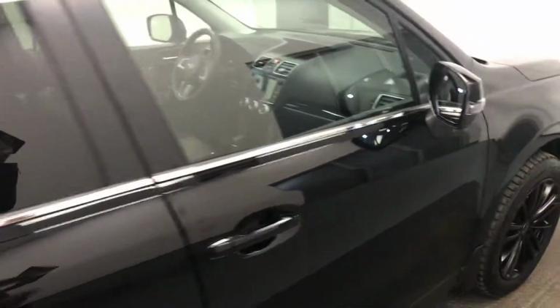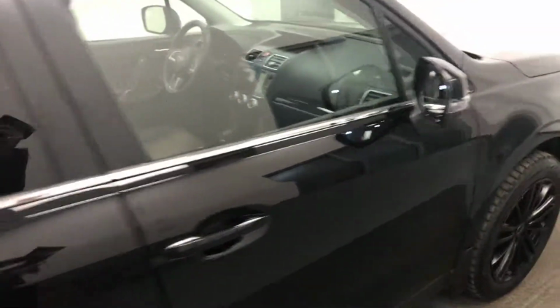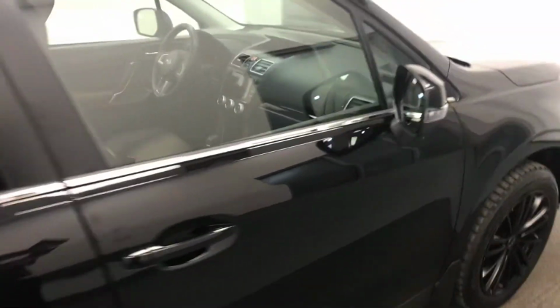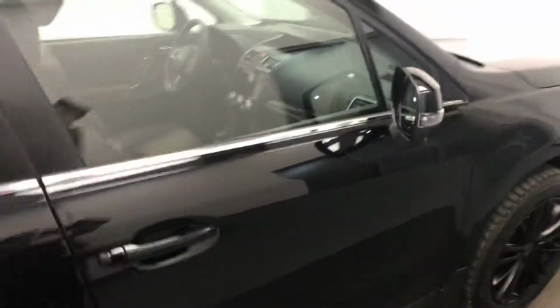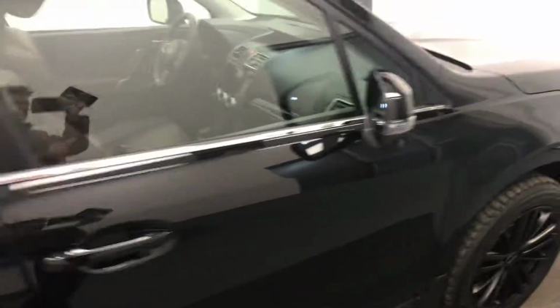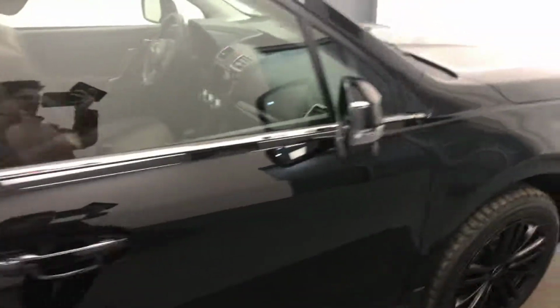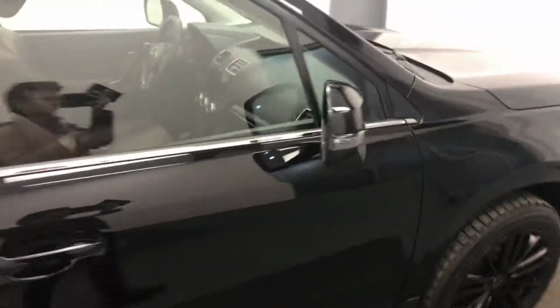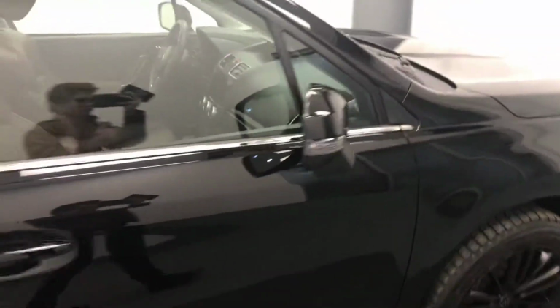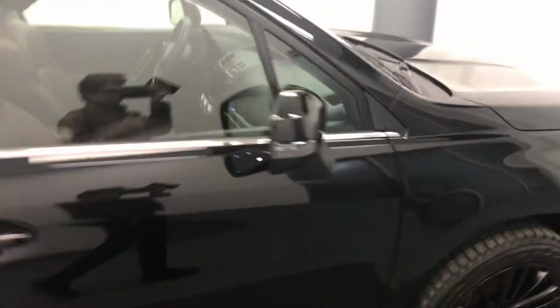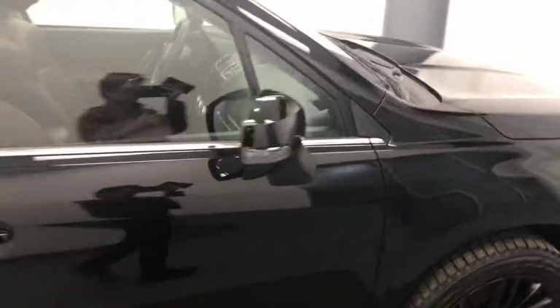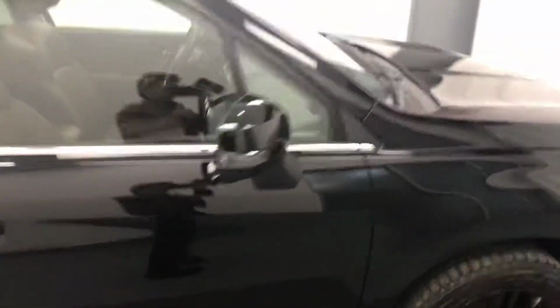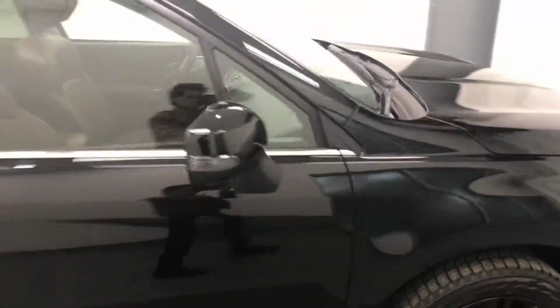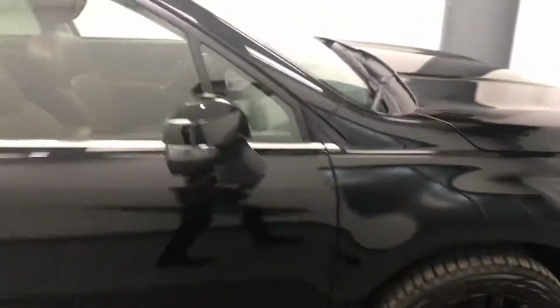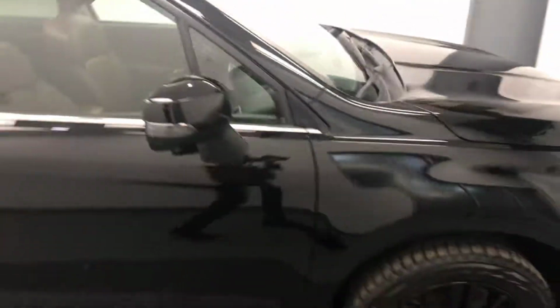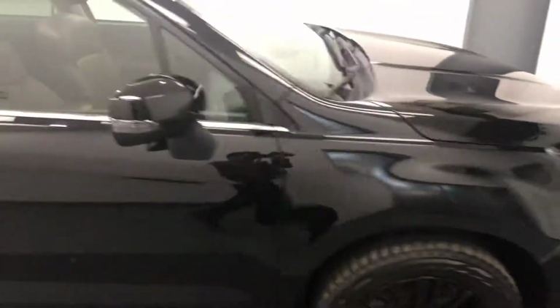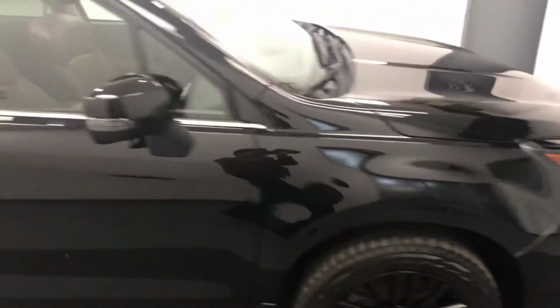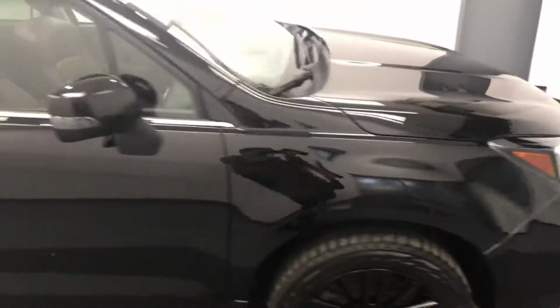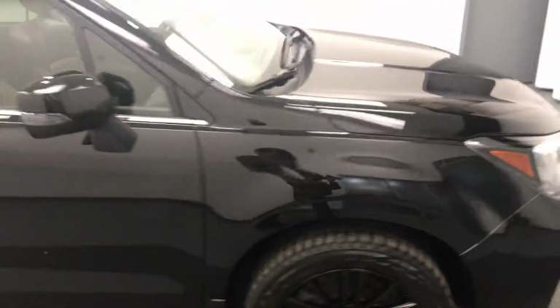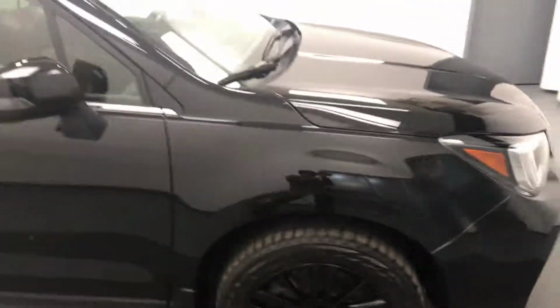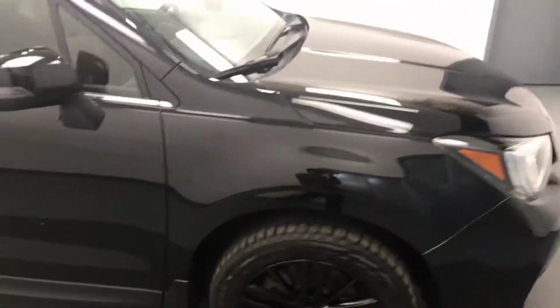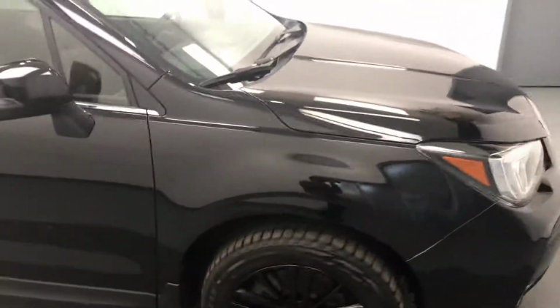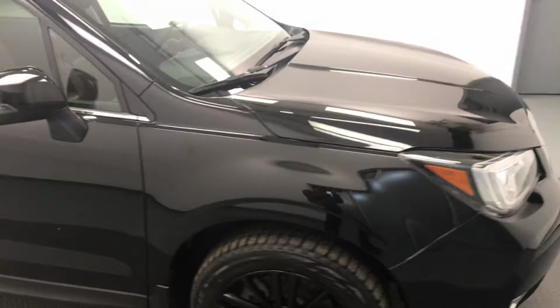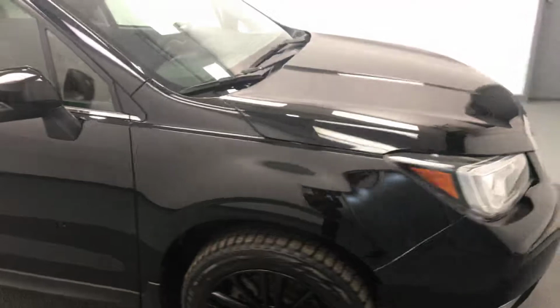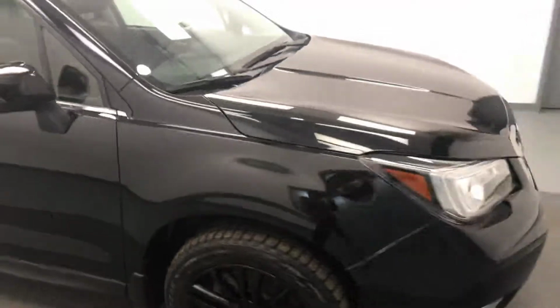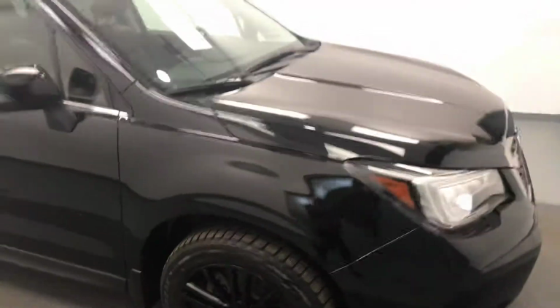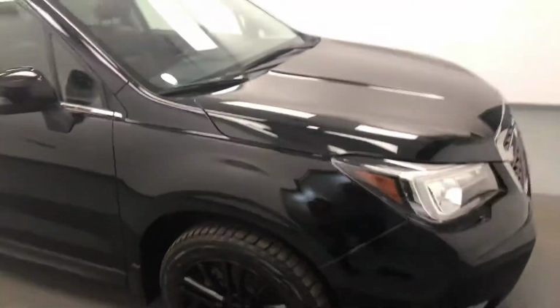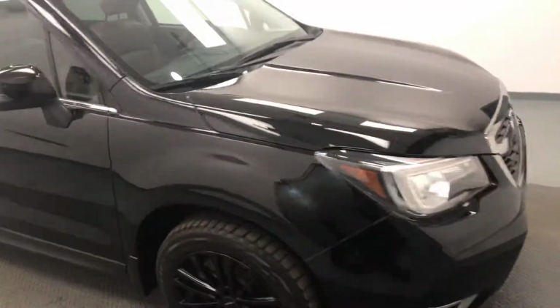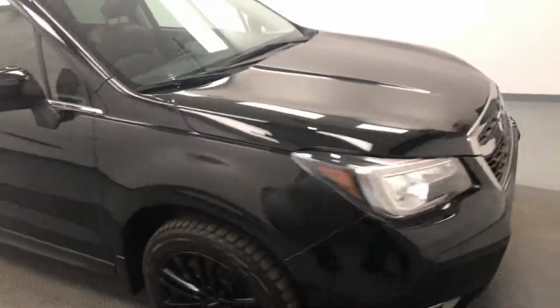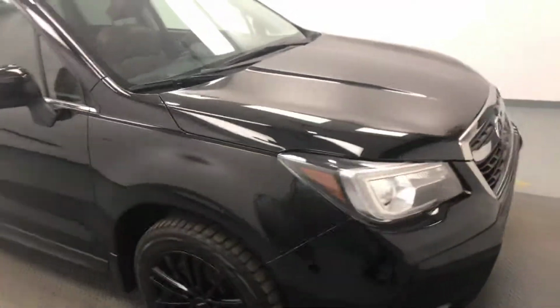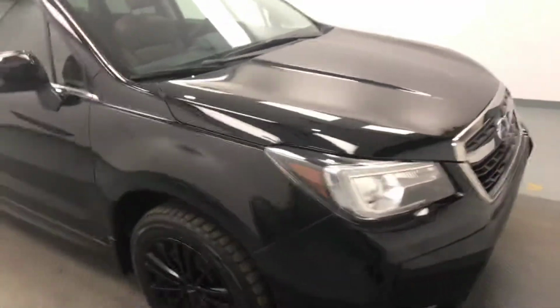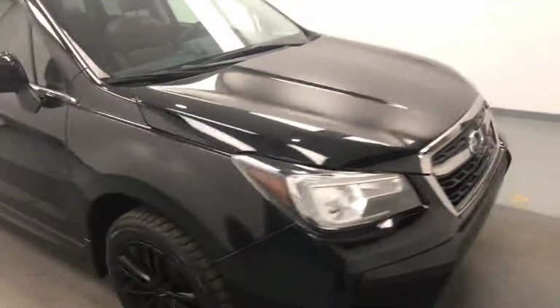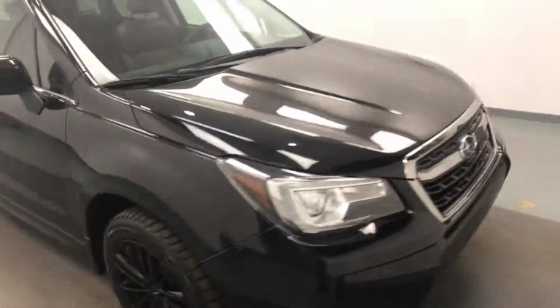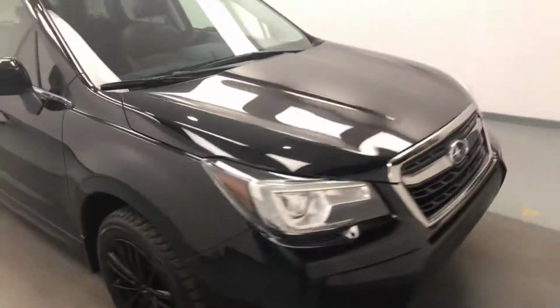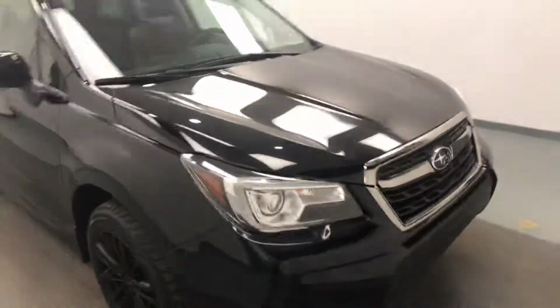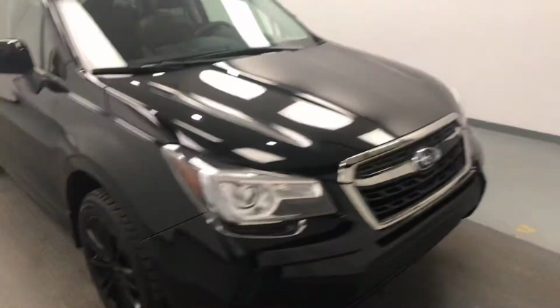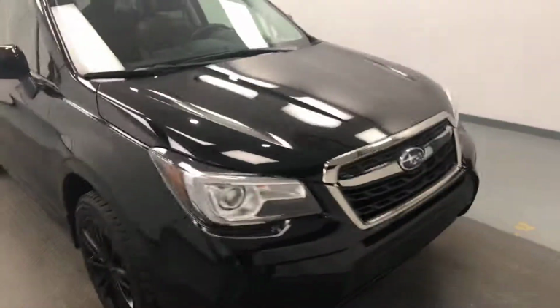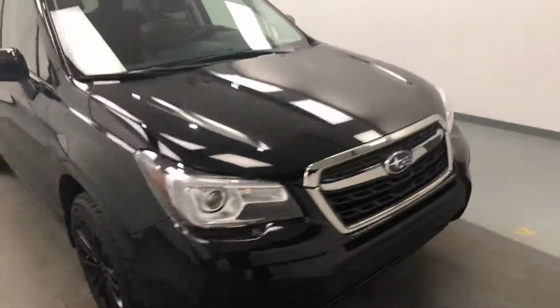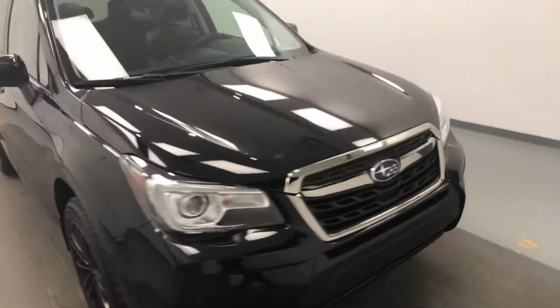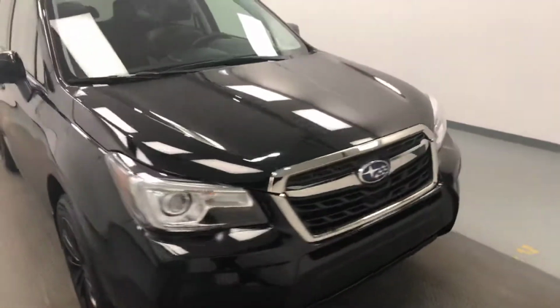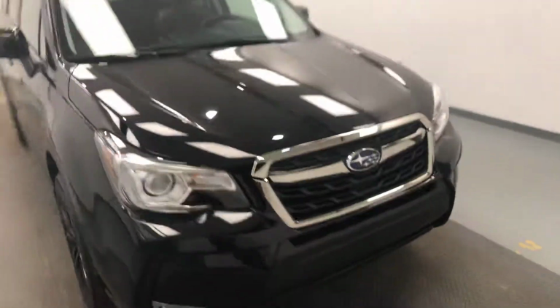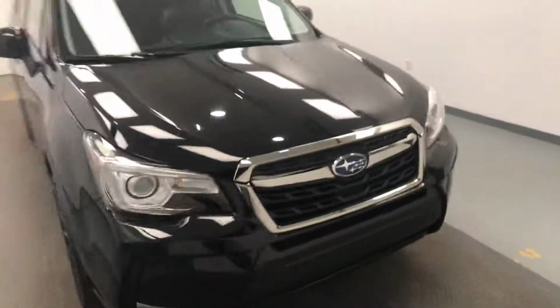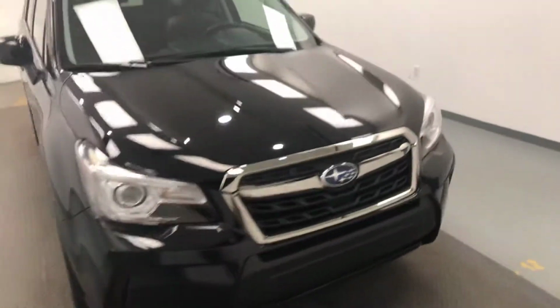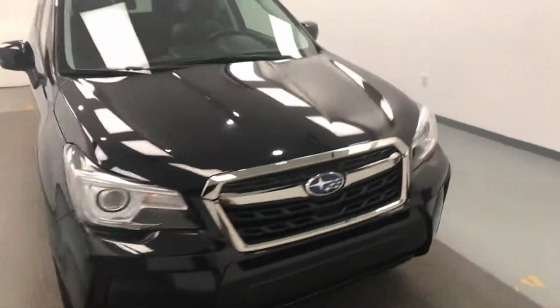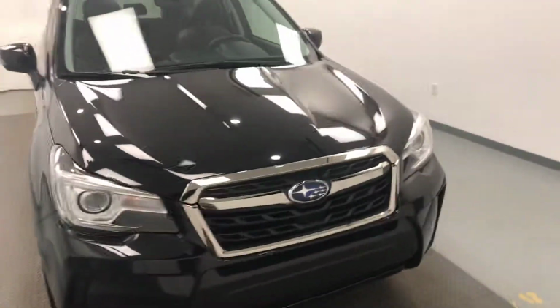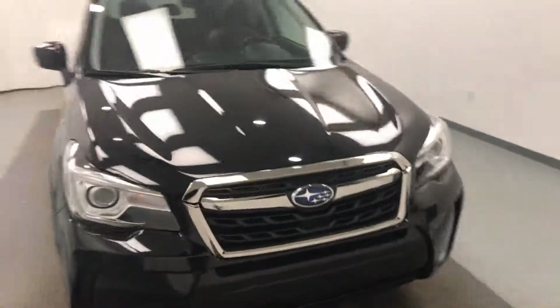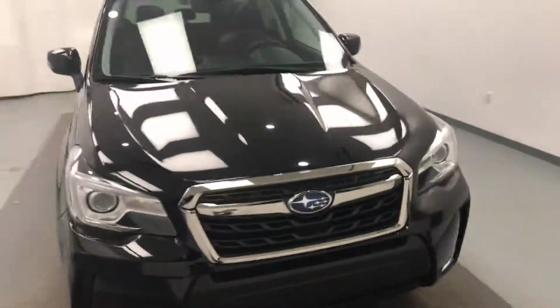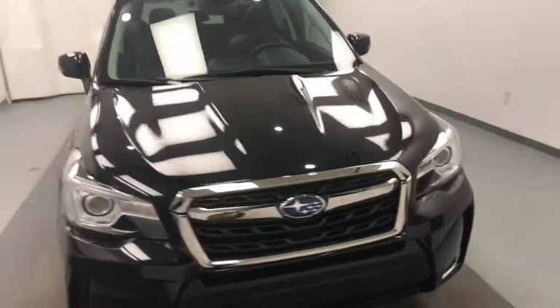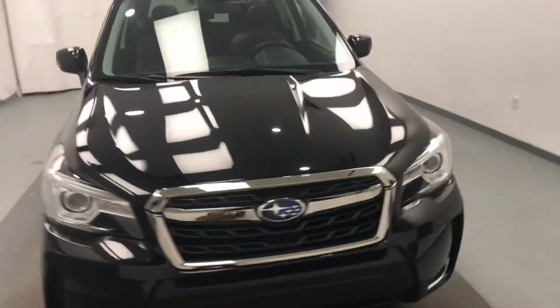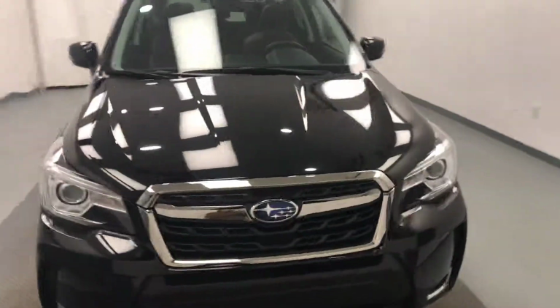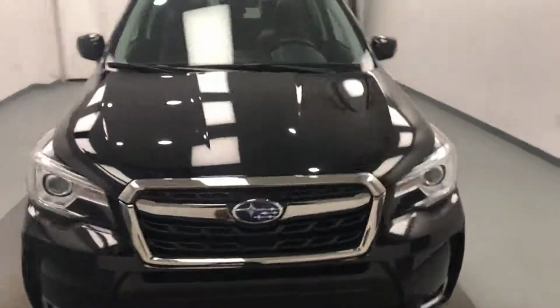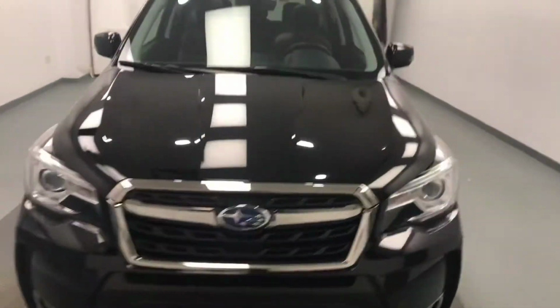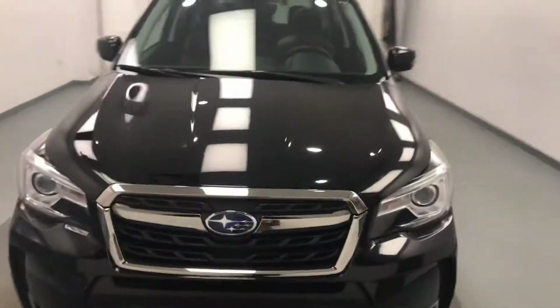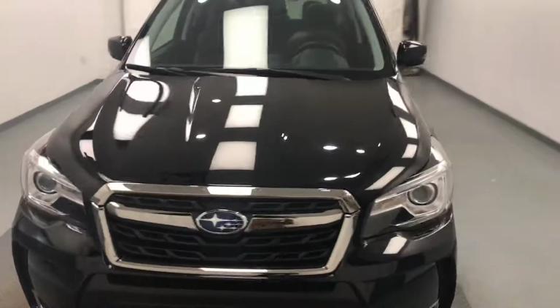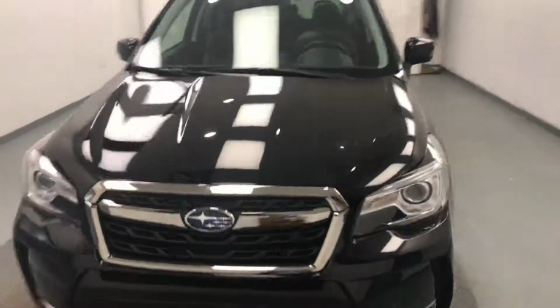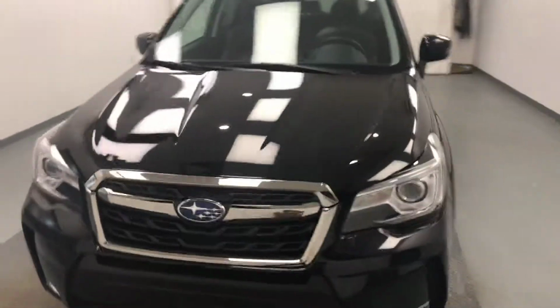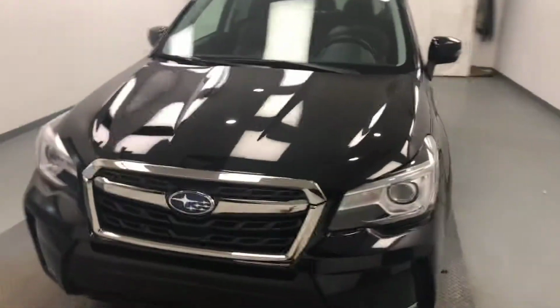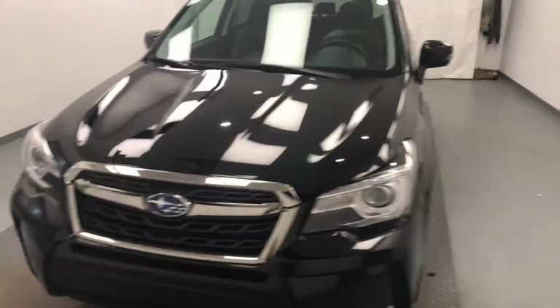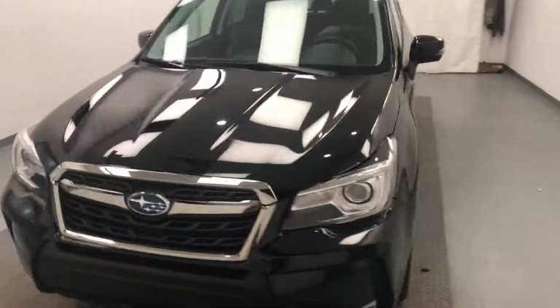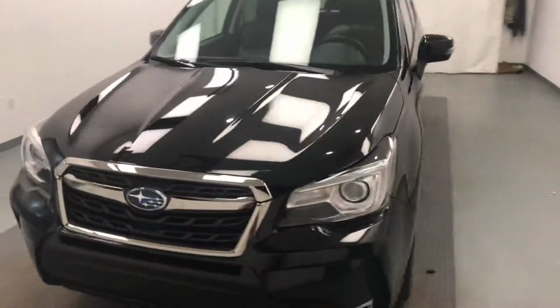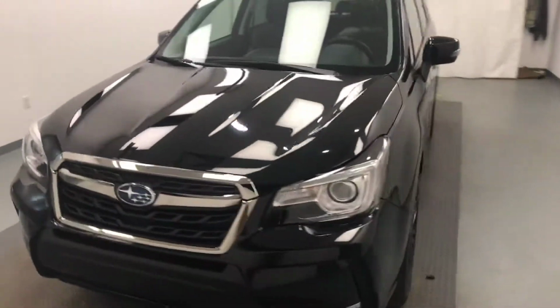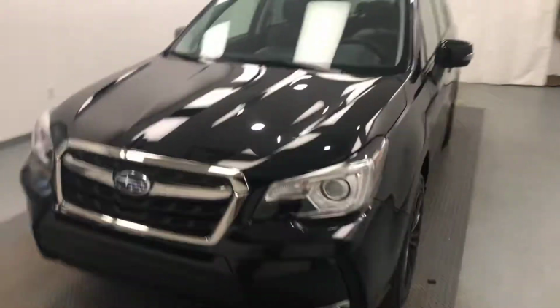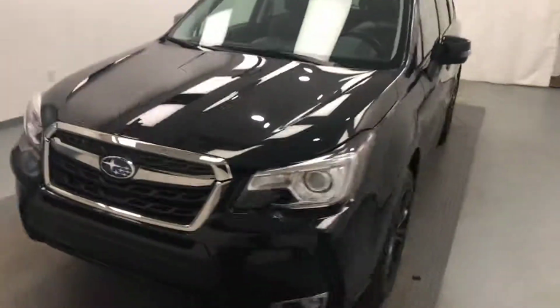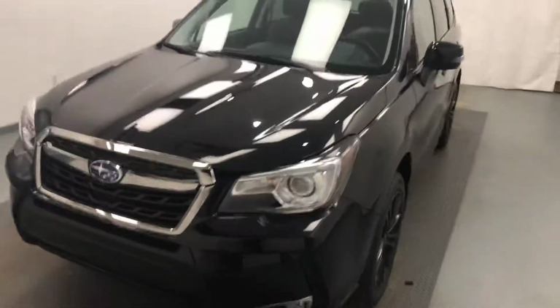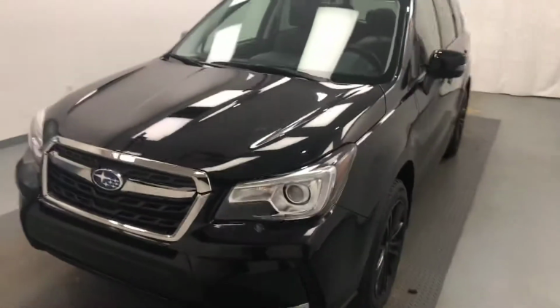Once again, we're viewing stock number 177311 on a 2017 Subaru Forester, and our exterior color is crystal black.